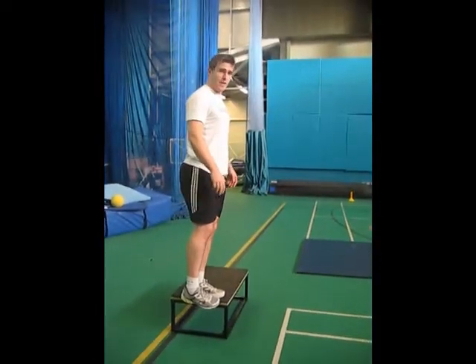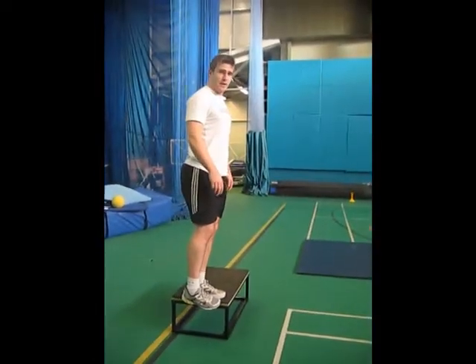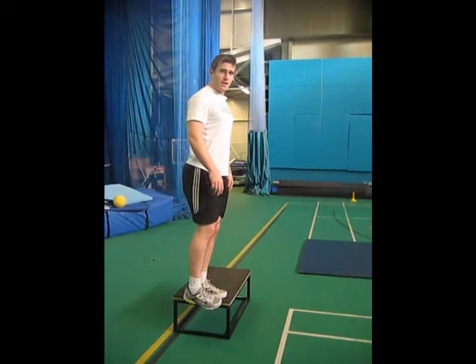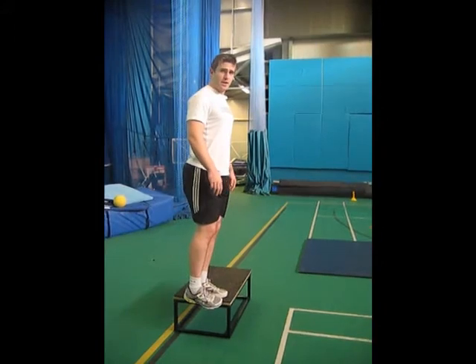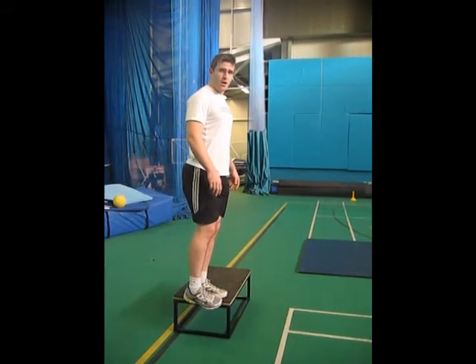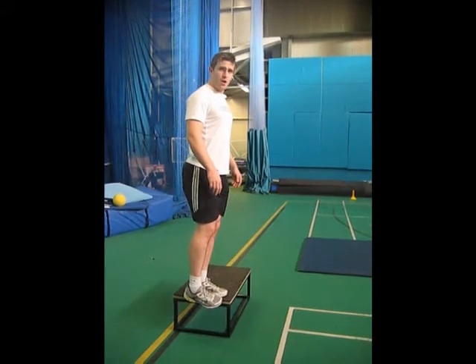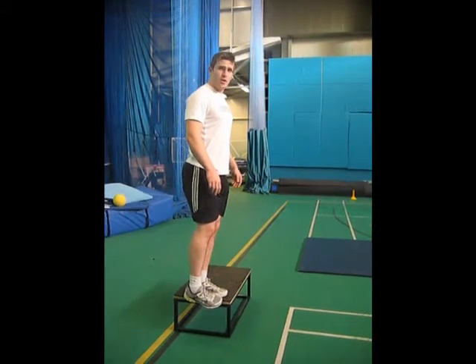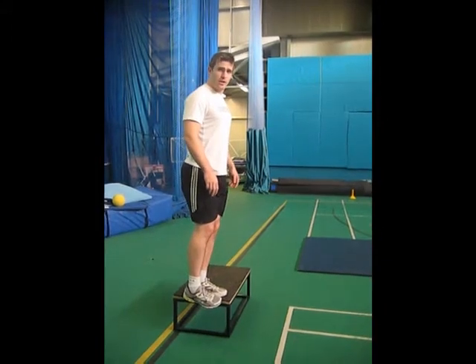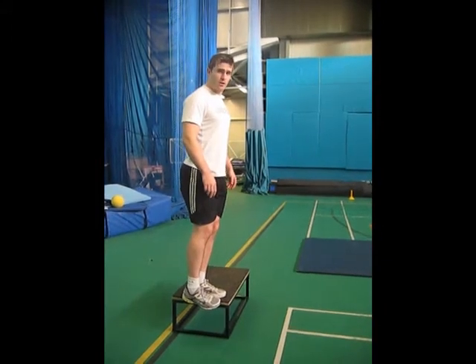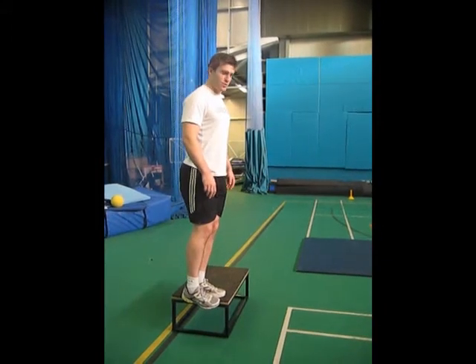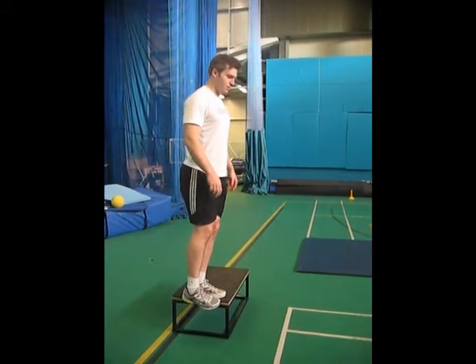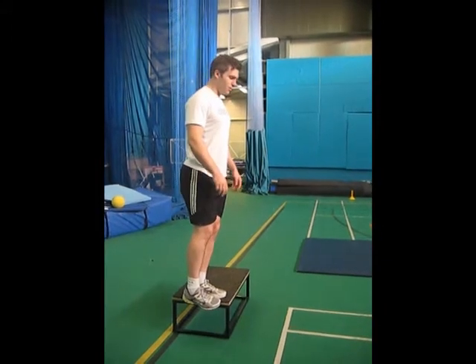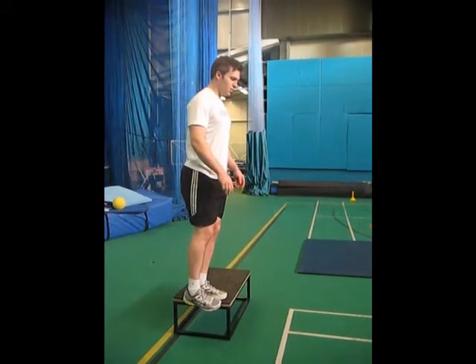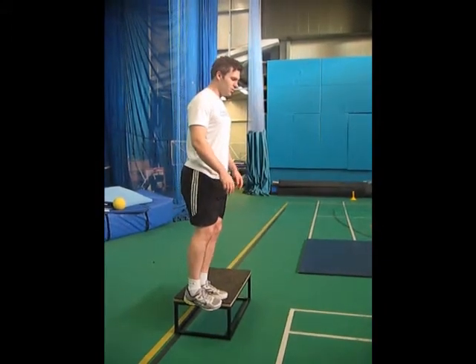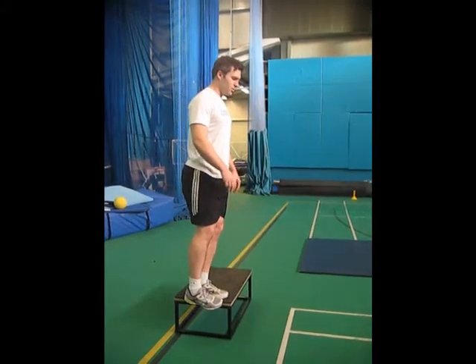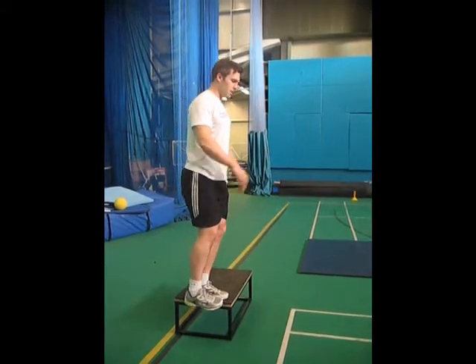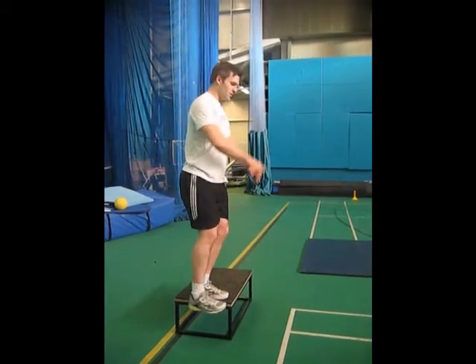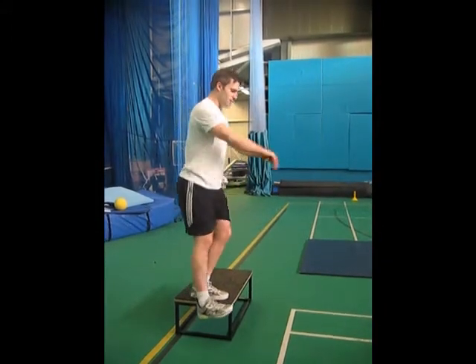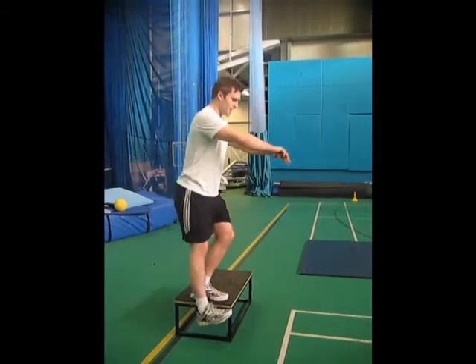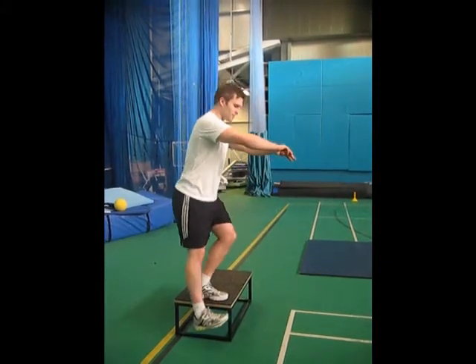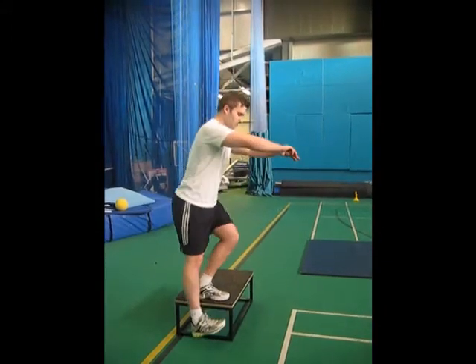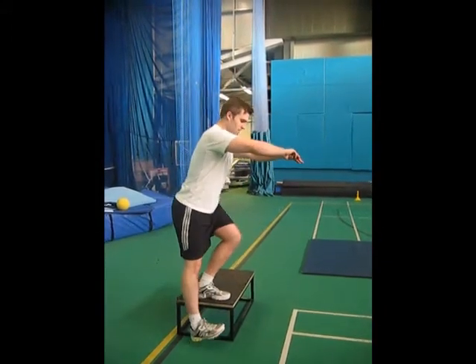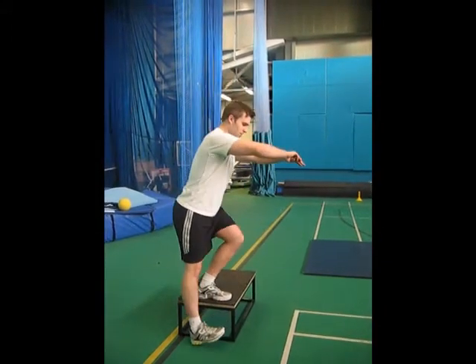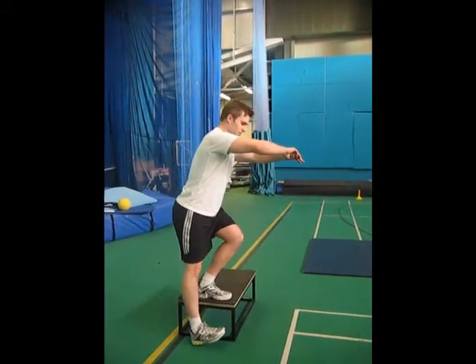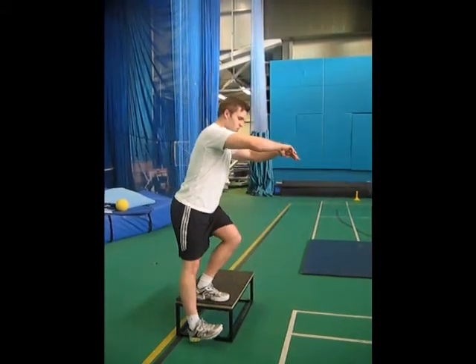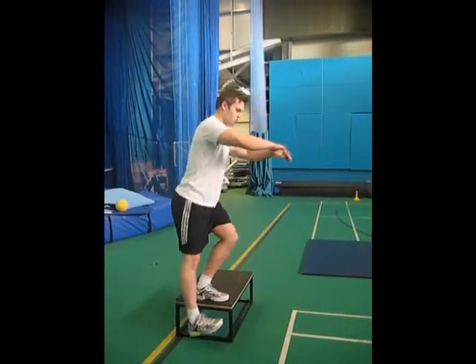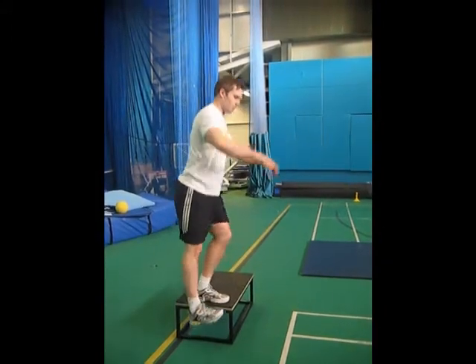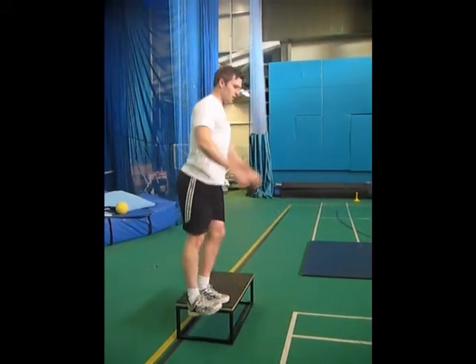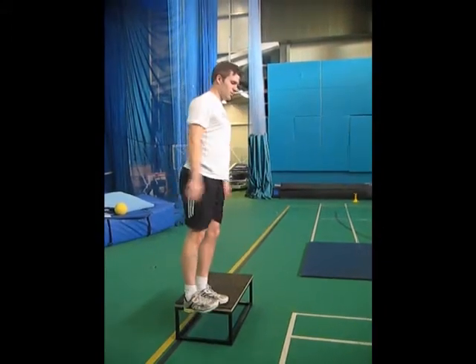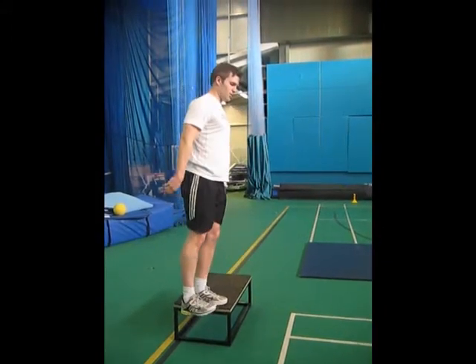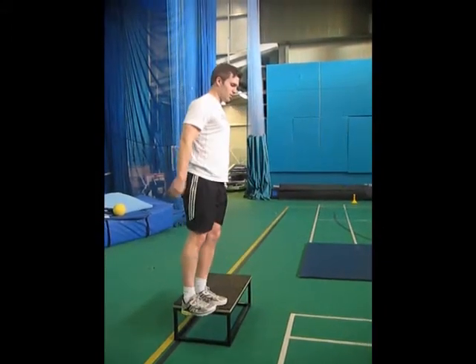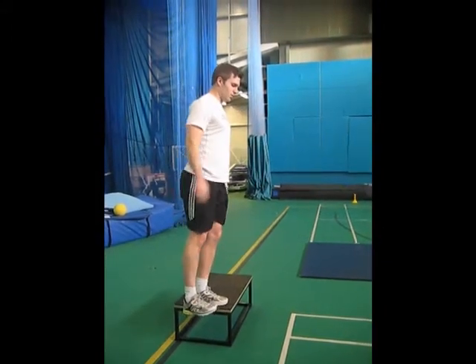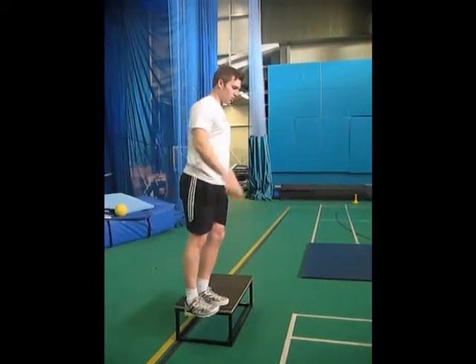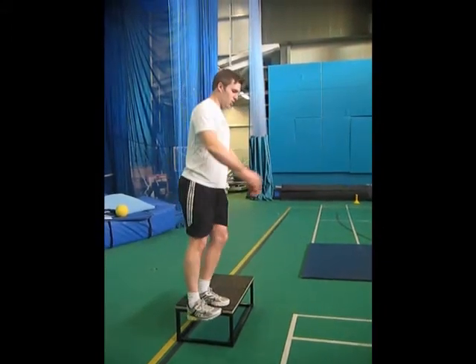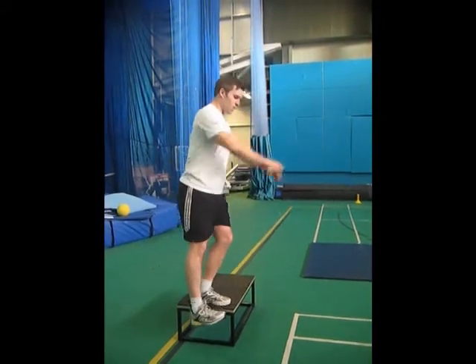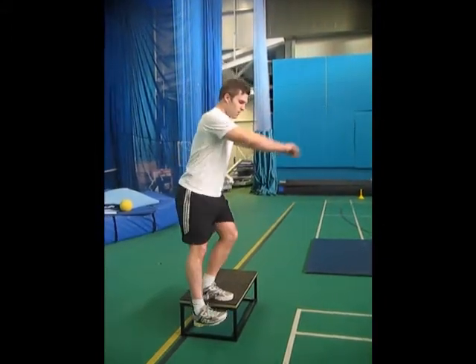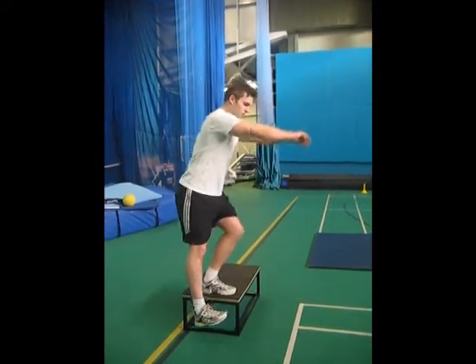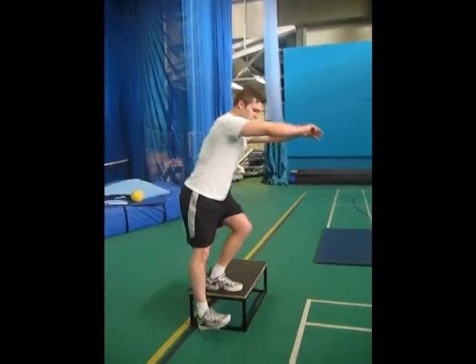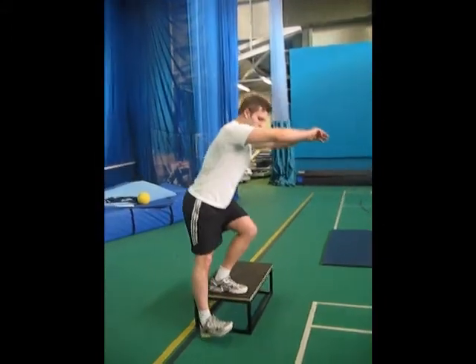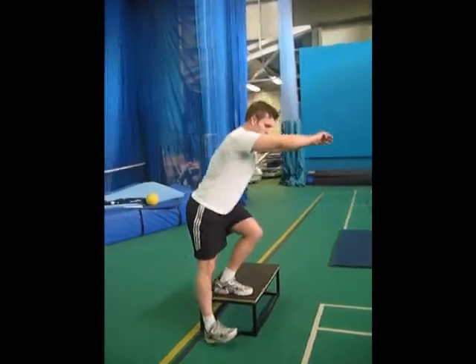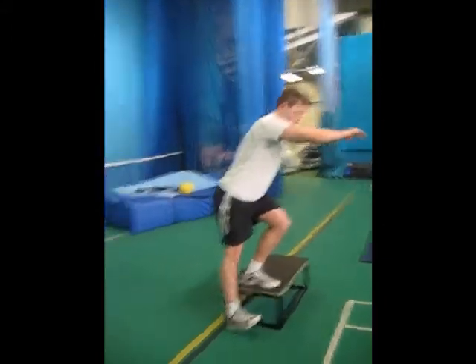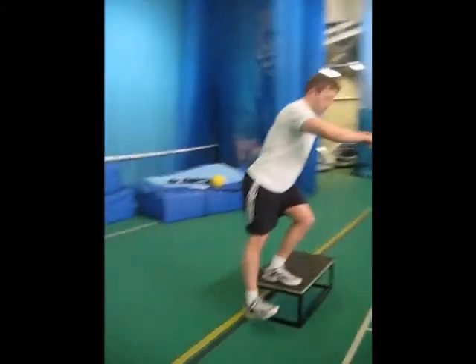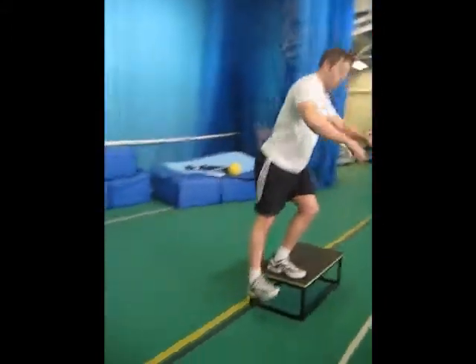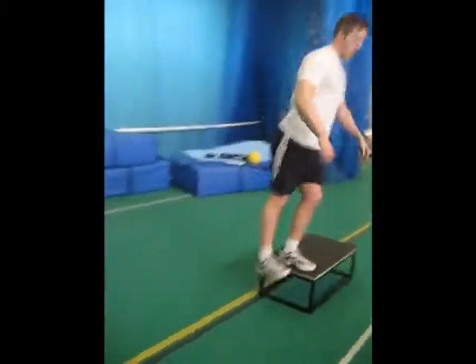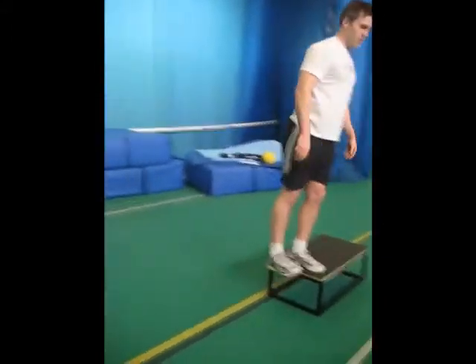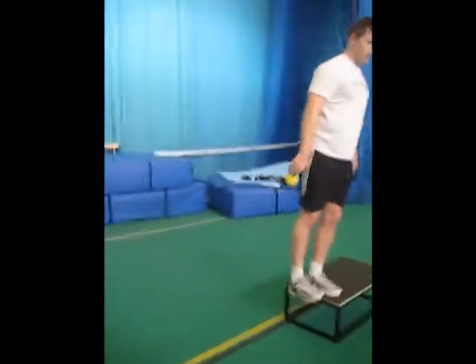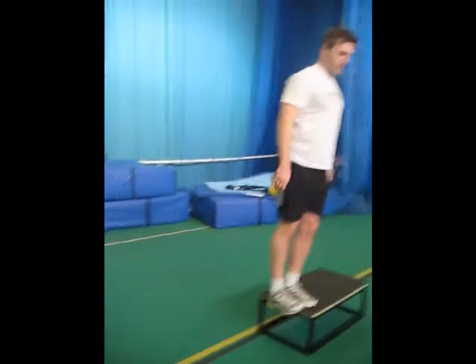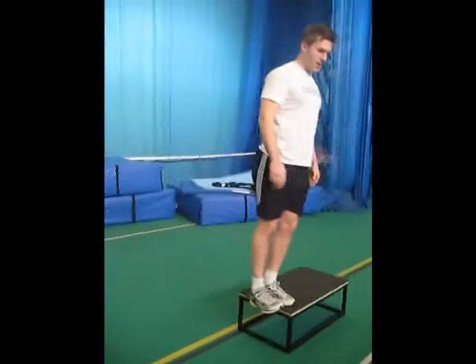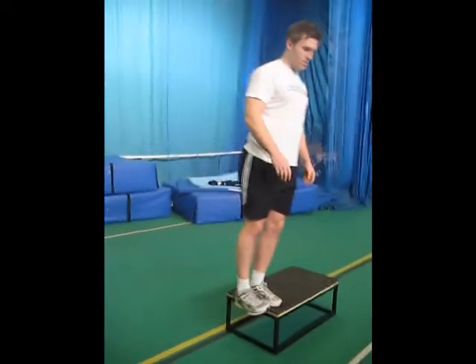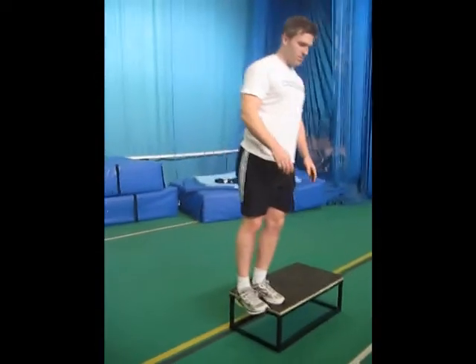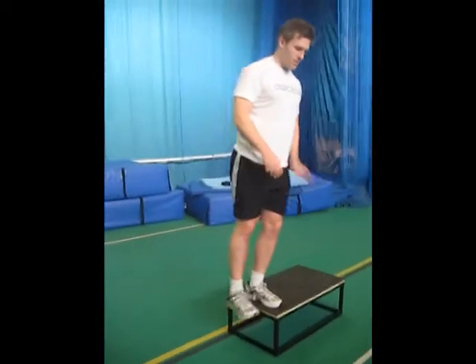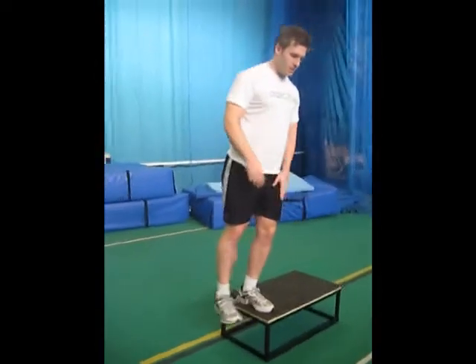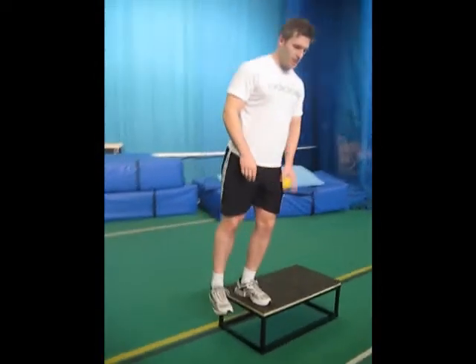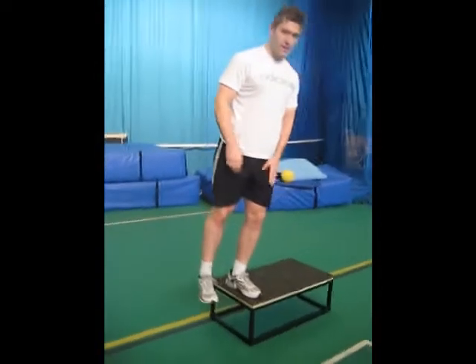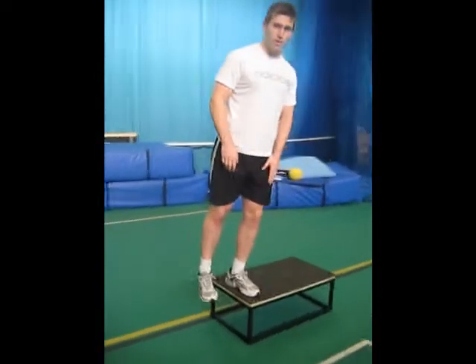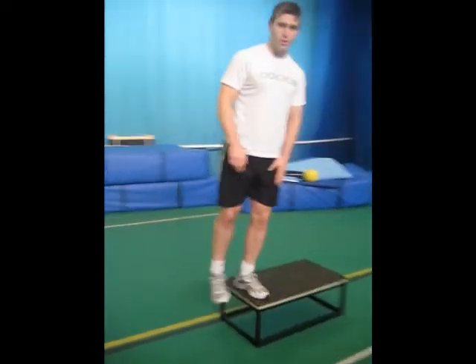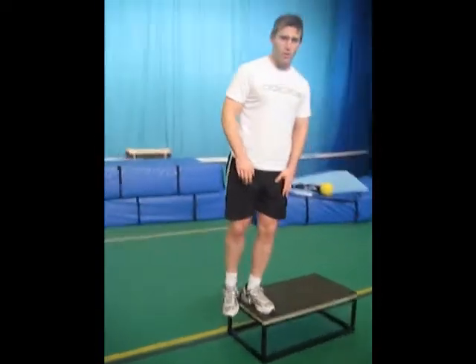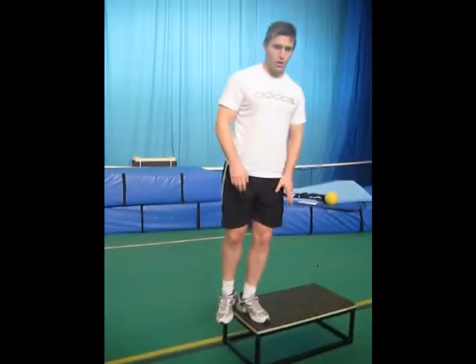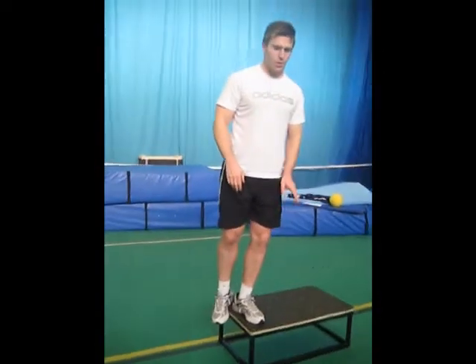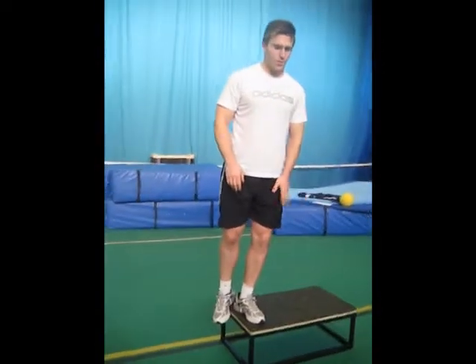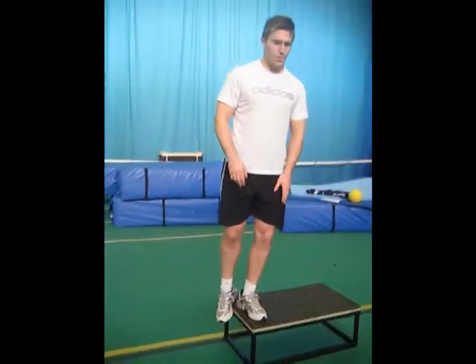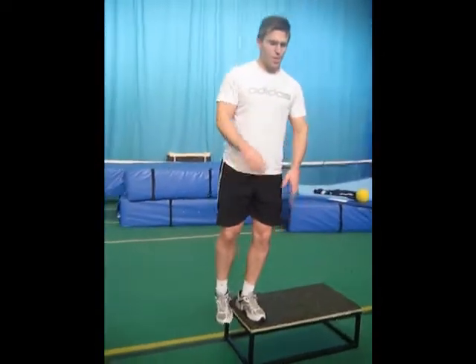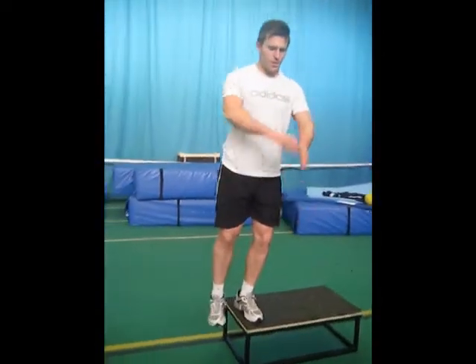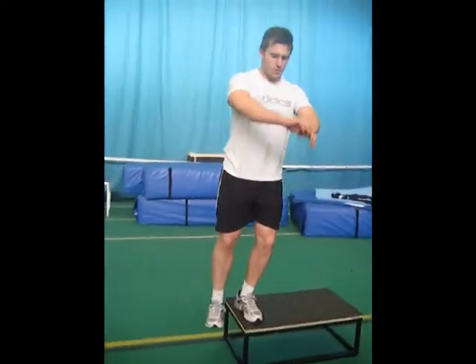Then you're going to go heel to the floor — that's the next phase. Touch your heel to the floor, and you're always trying to keep this heel on the box.